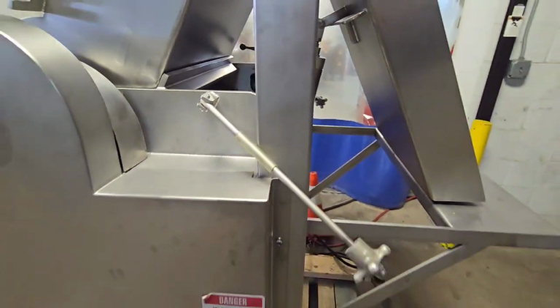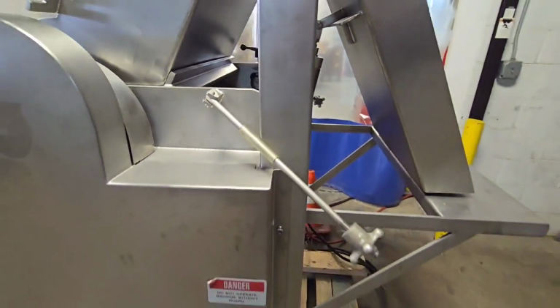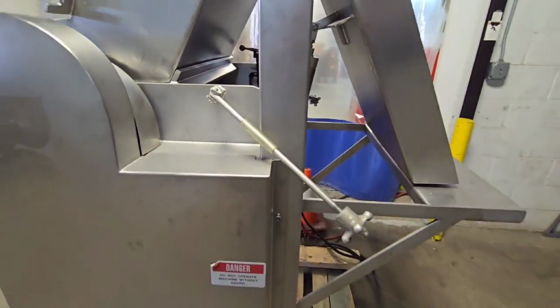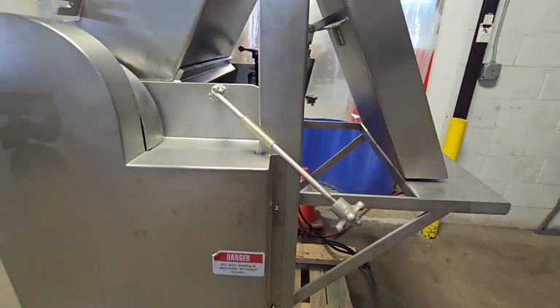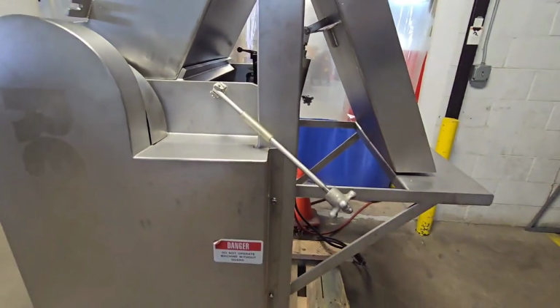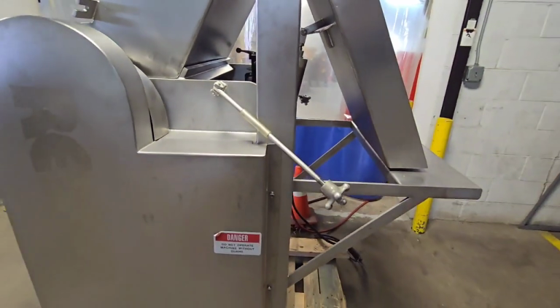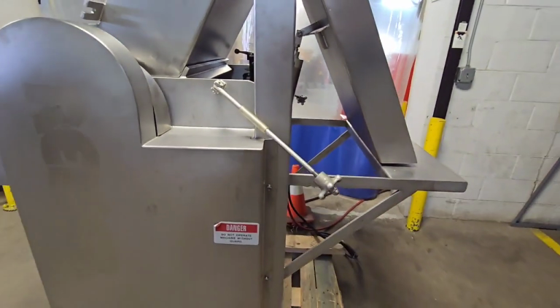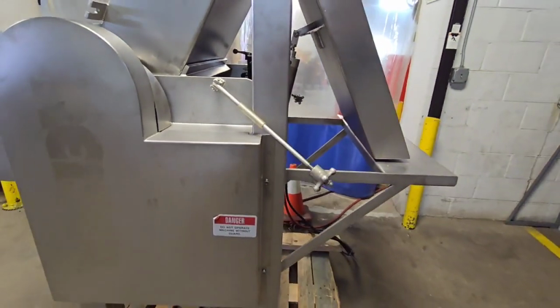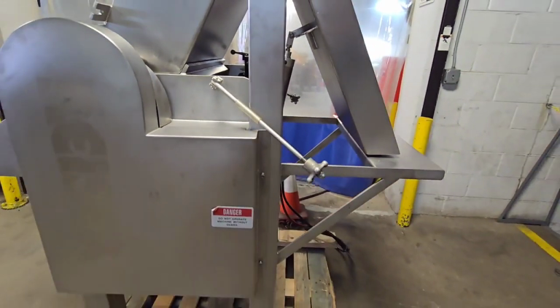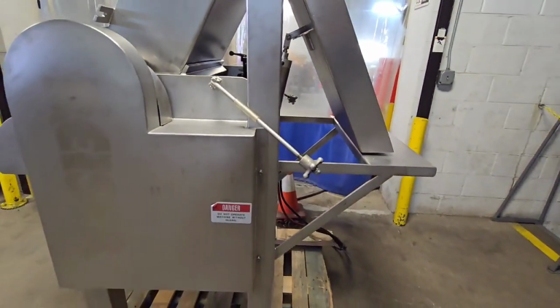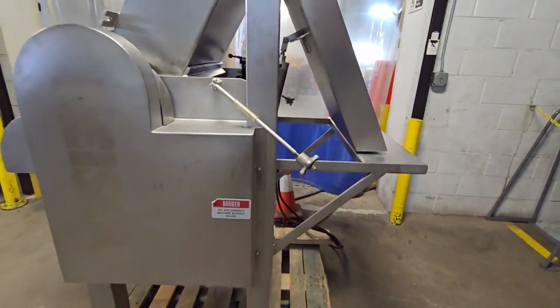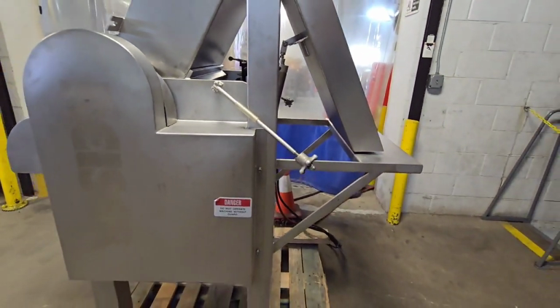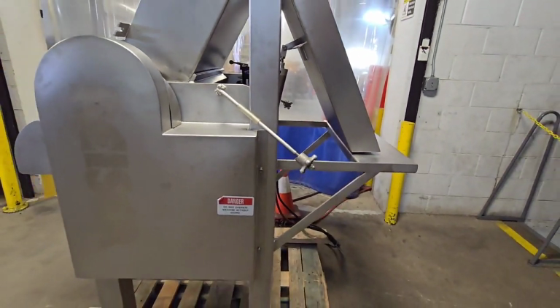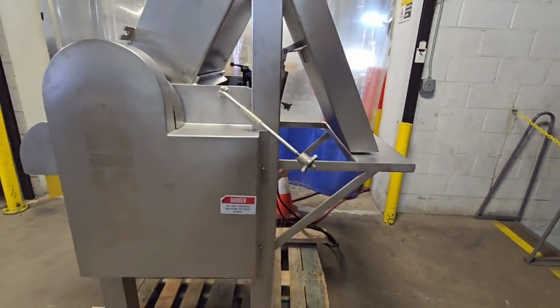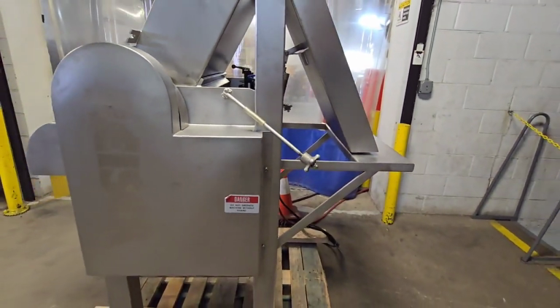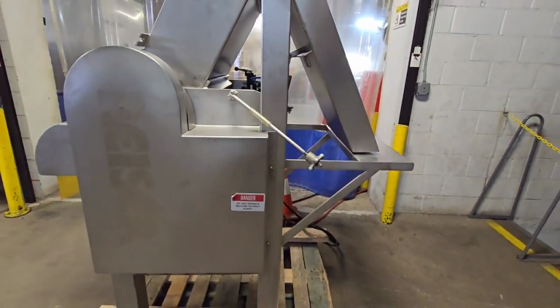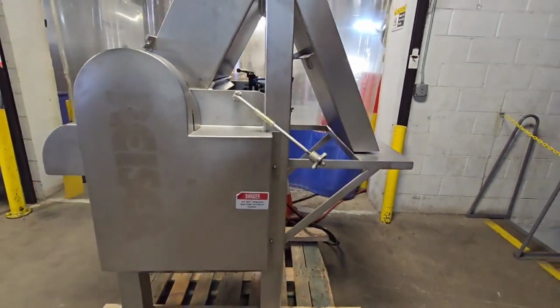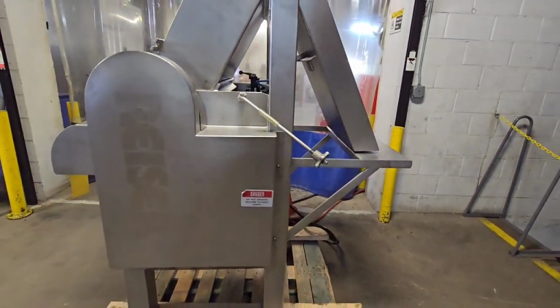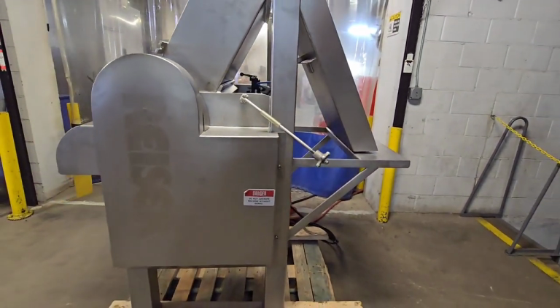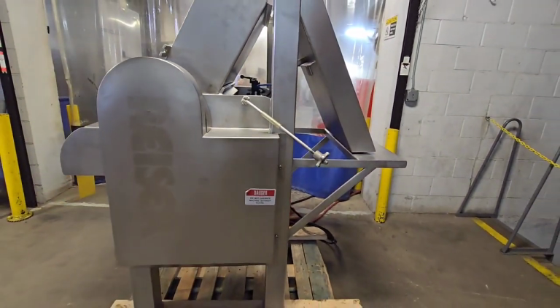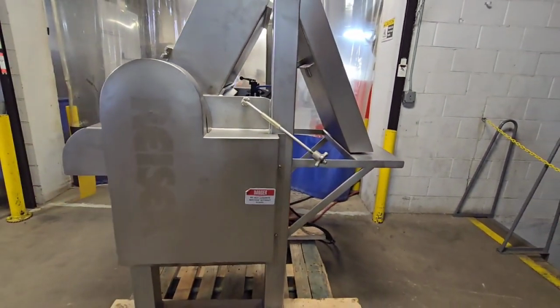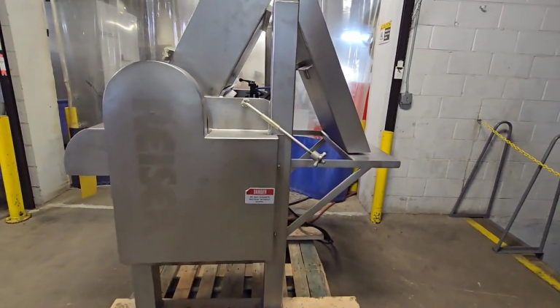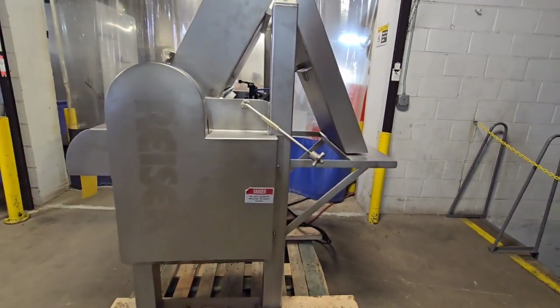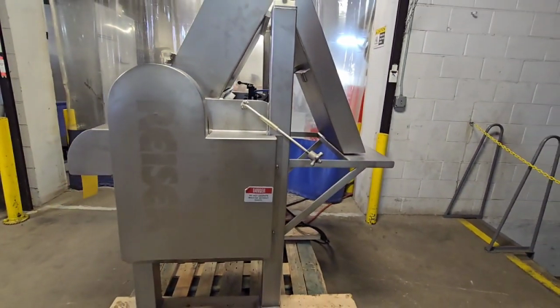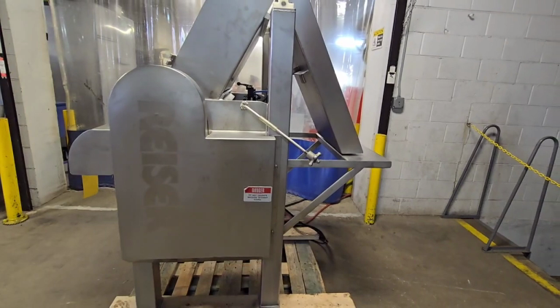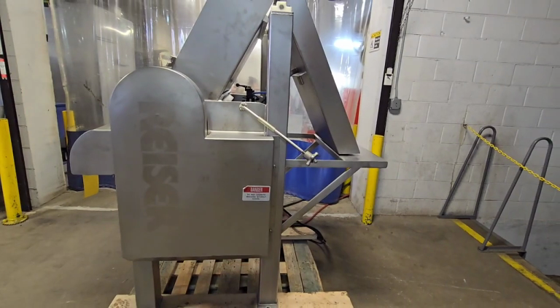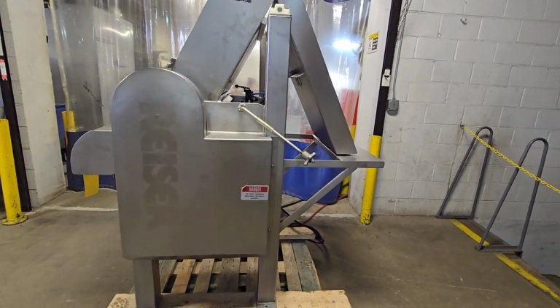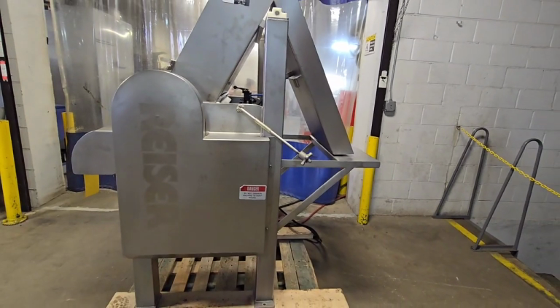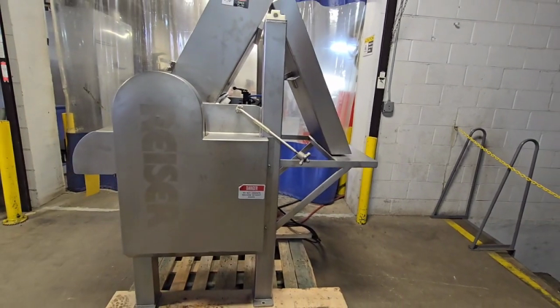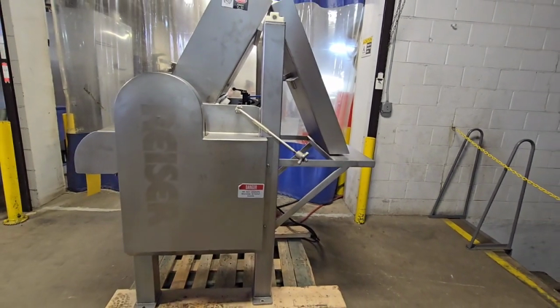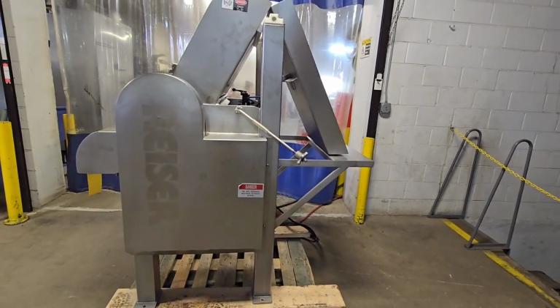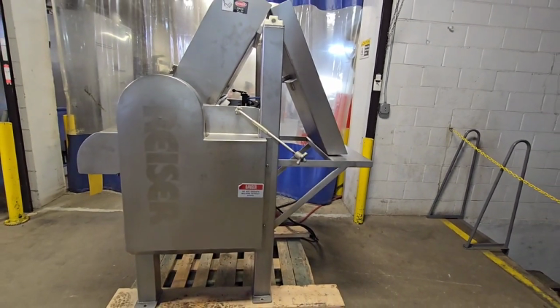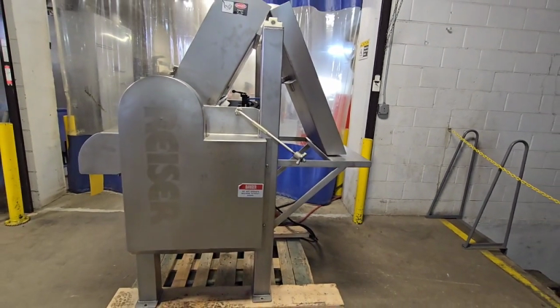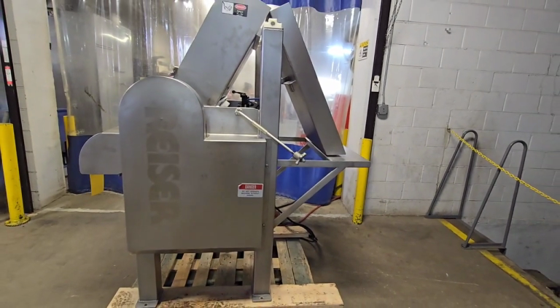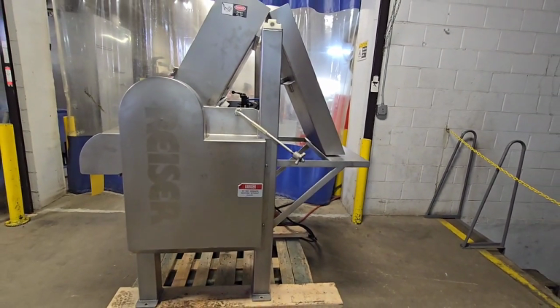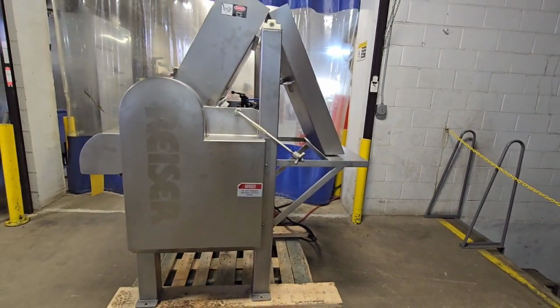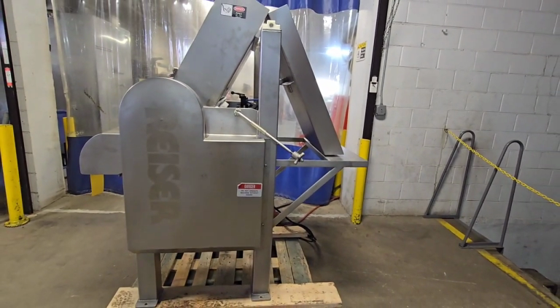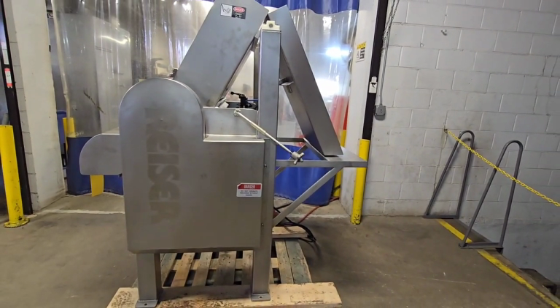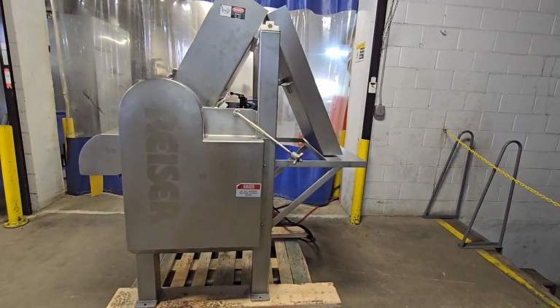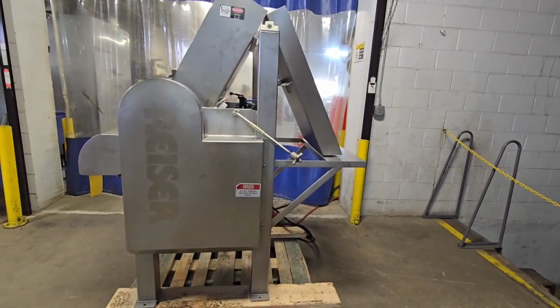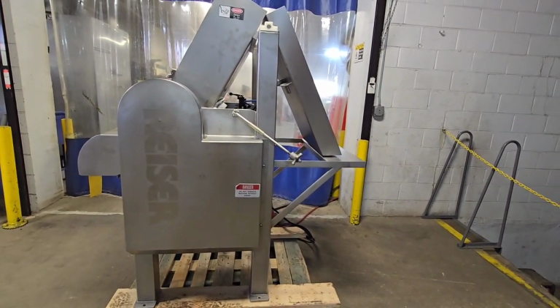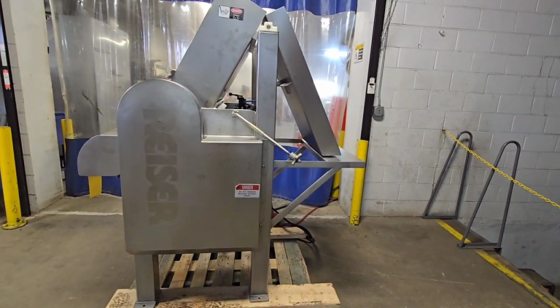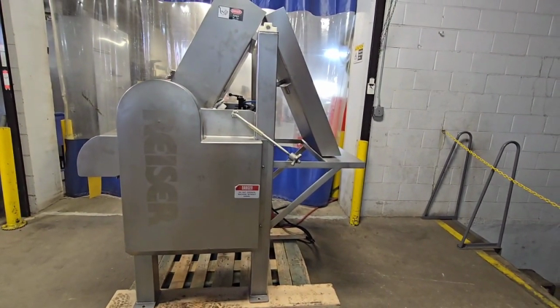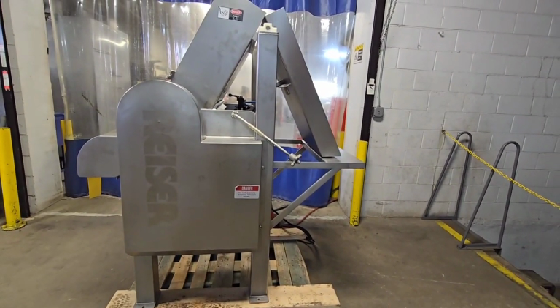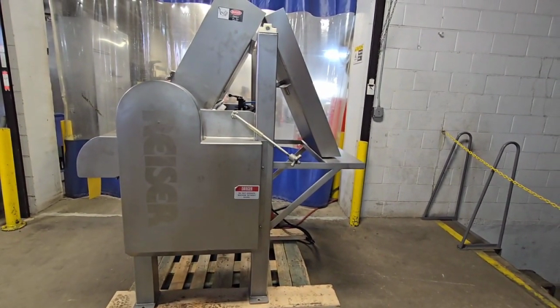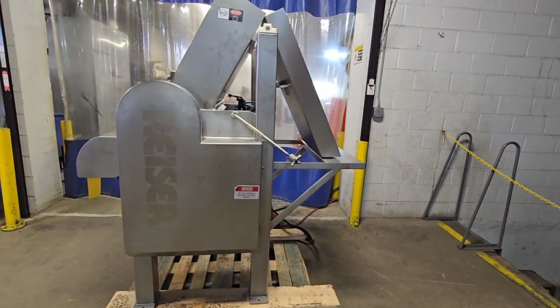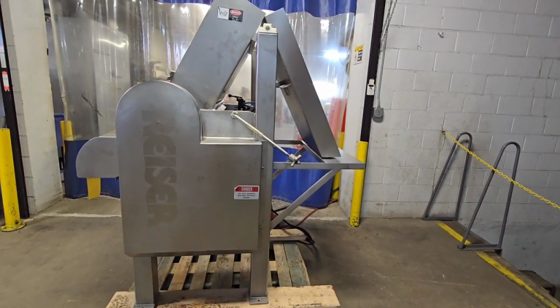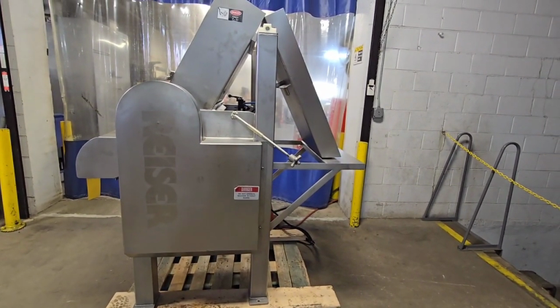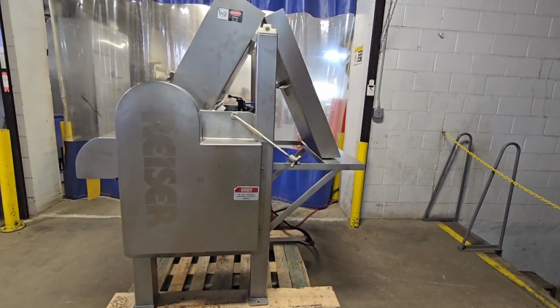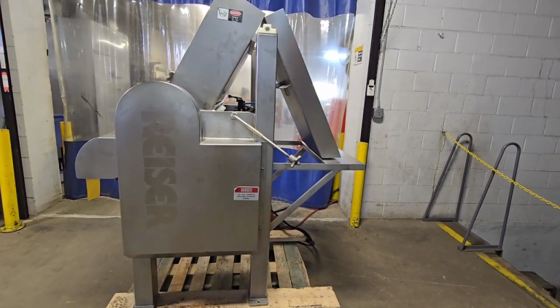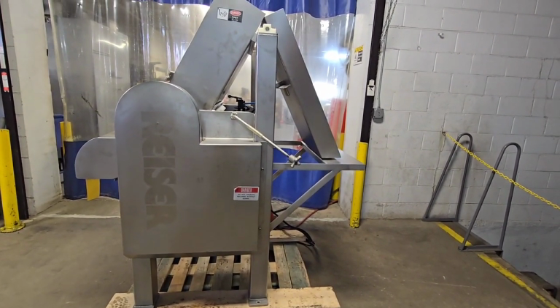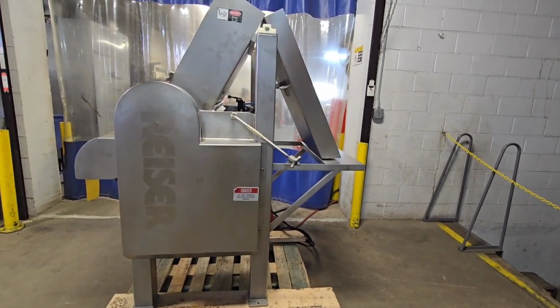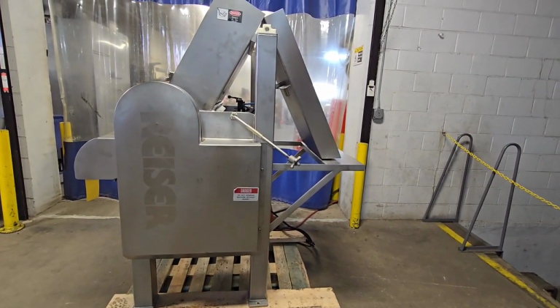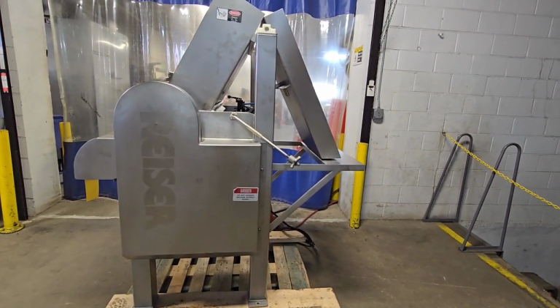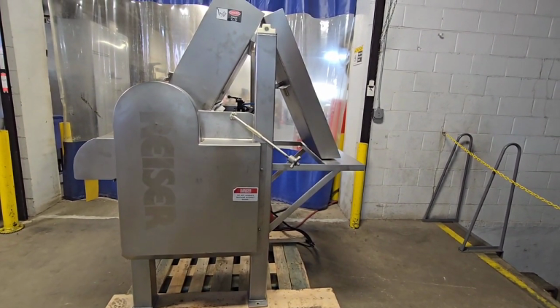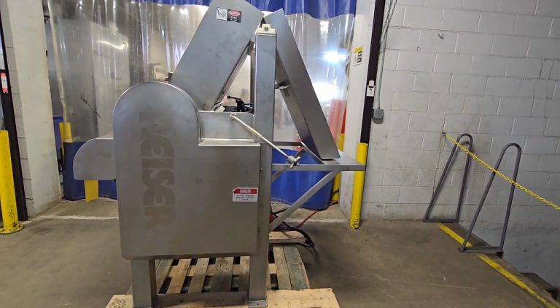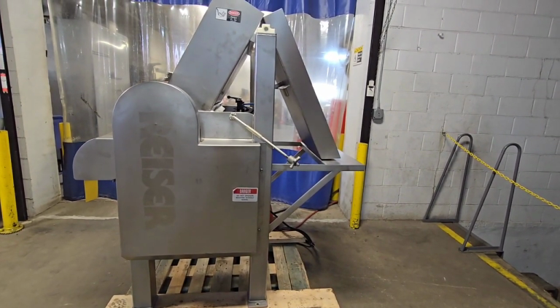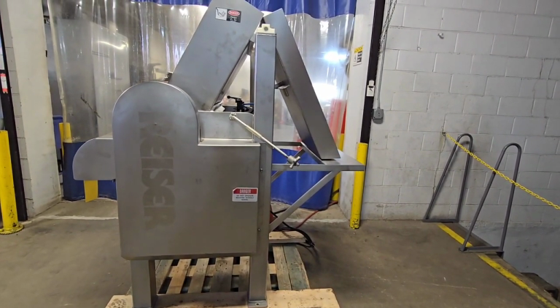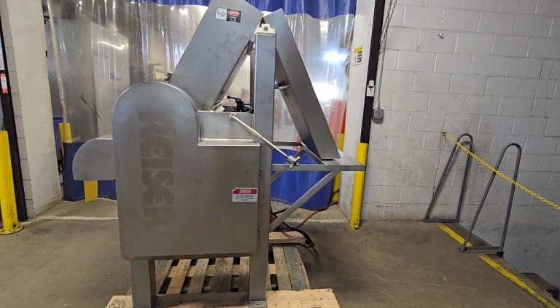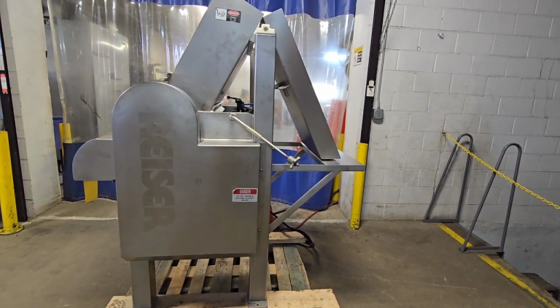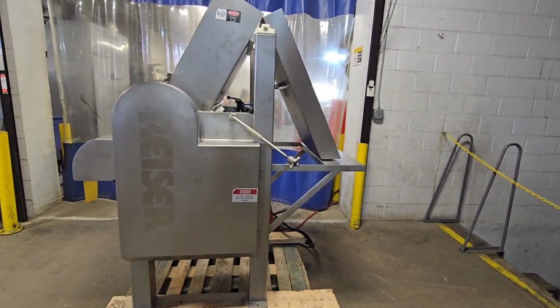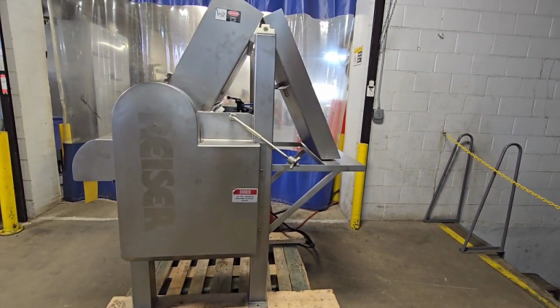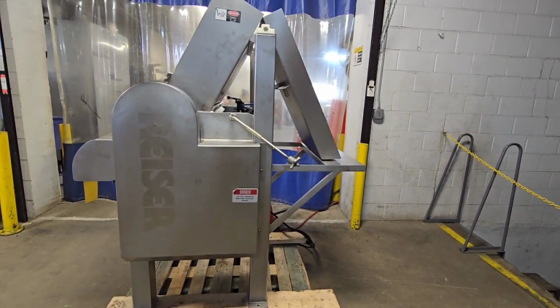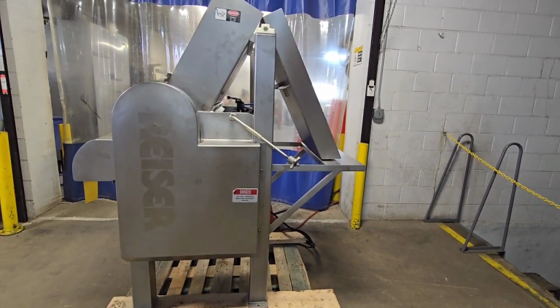Once again, this is a riser rotoclaw 2 from M&M Equipment, item number 8822.